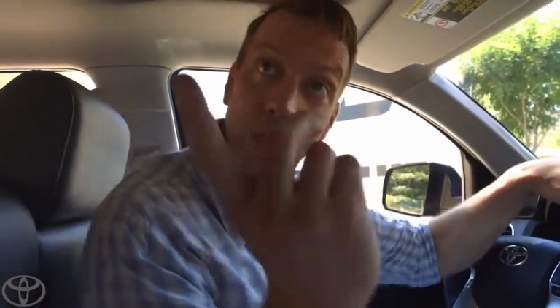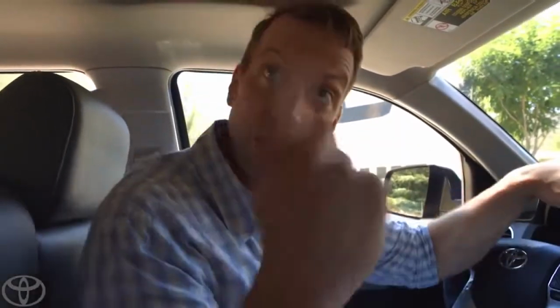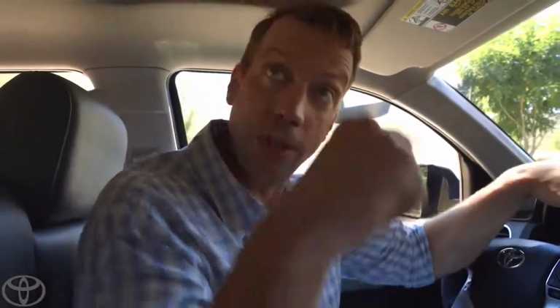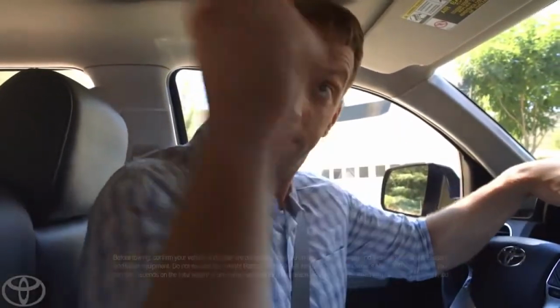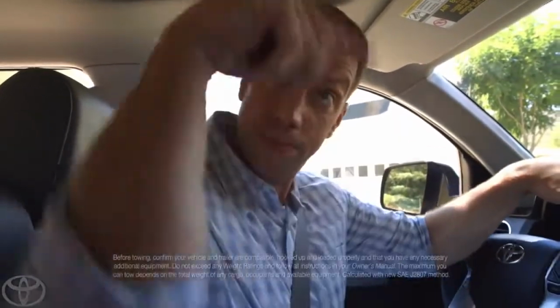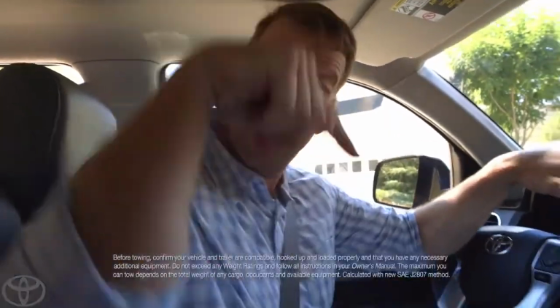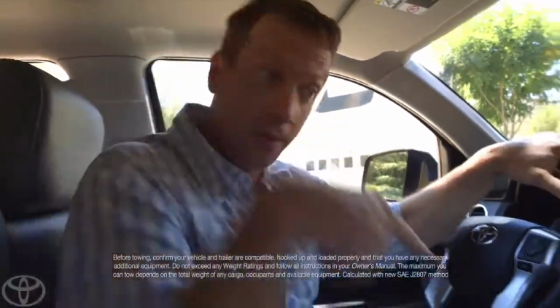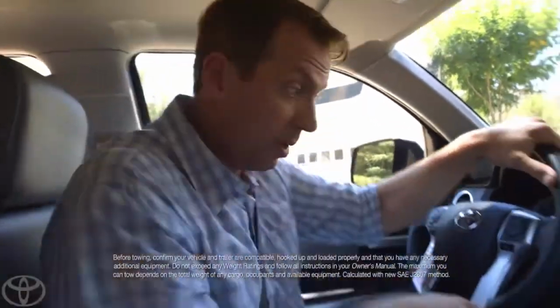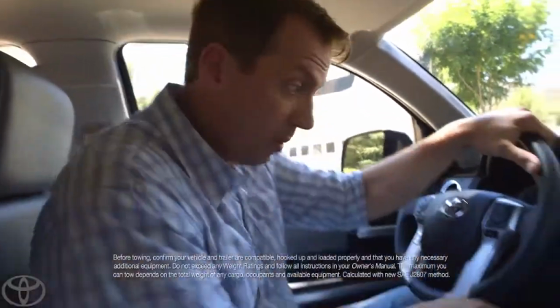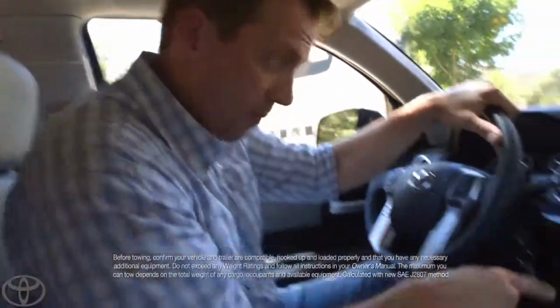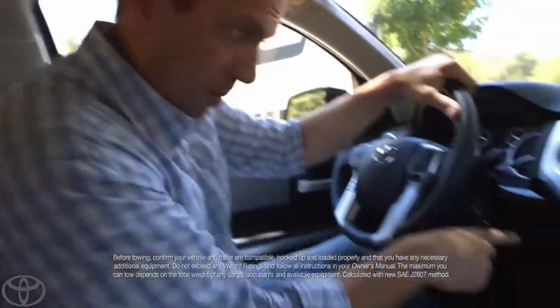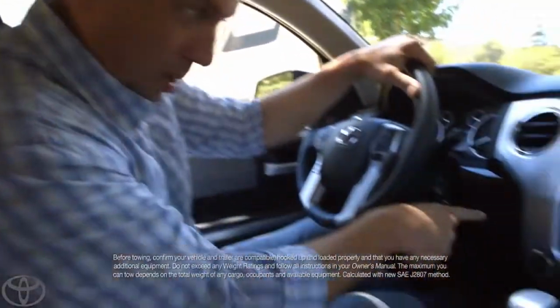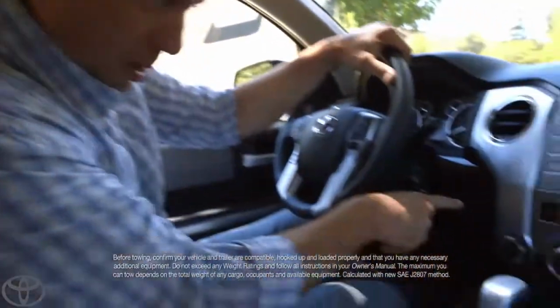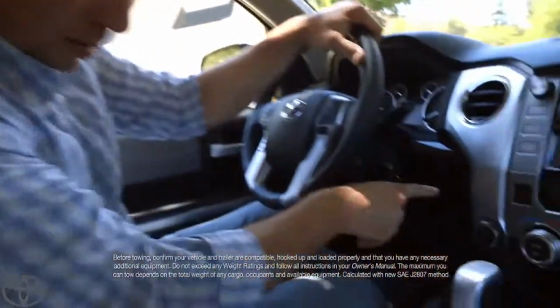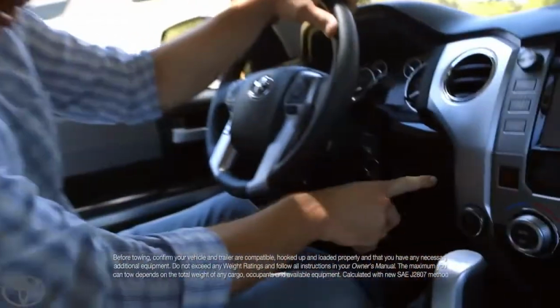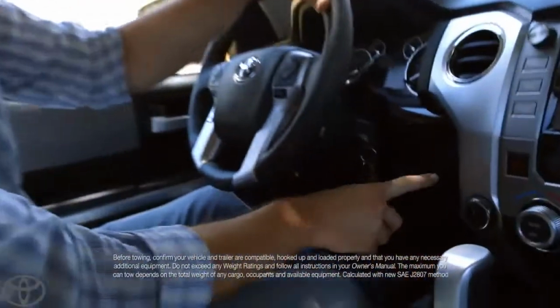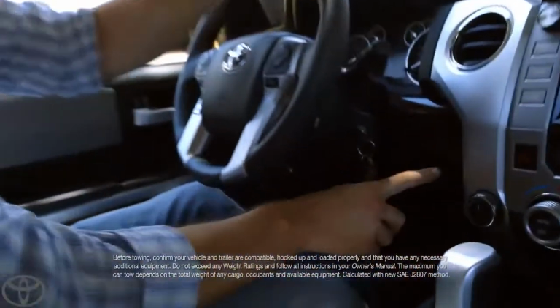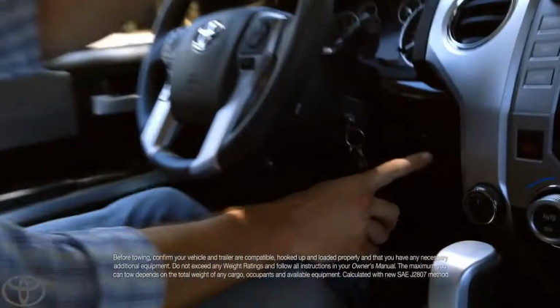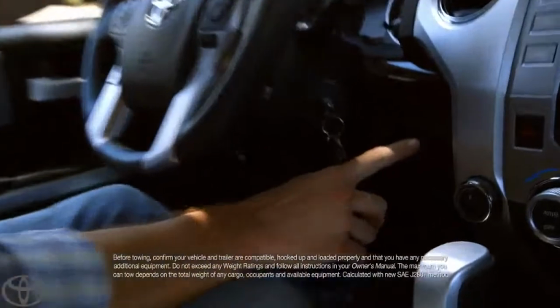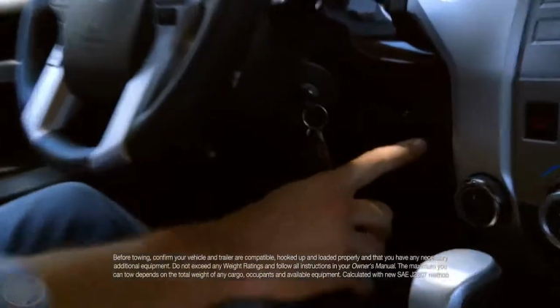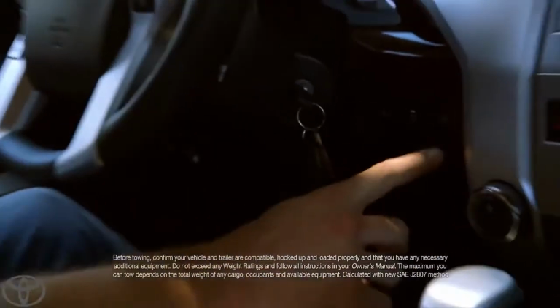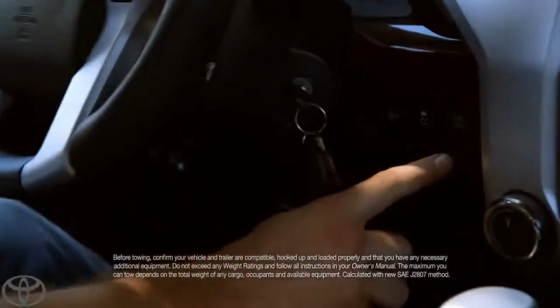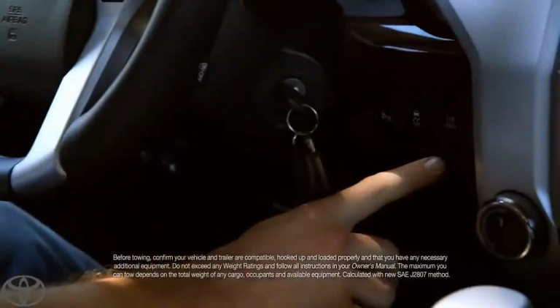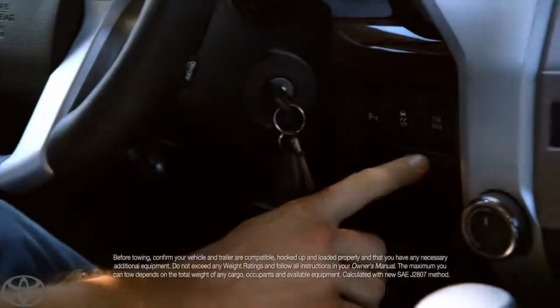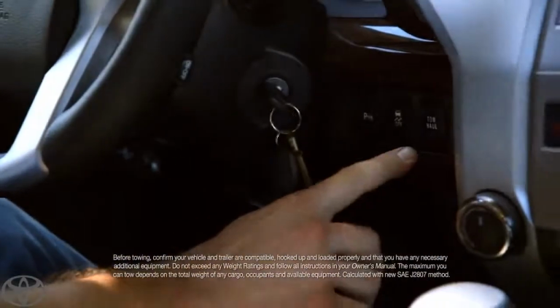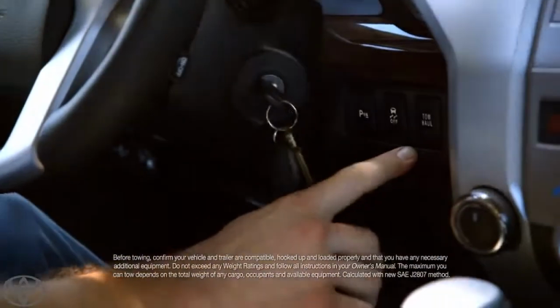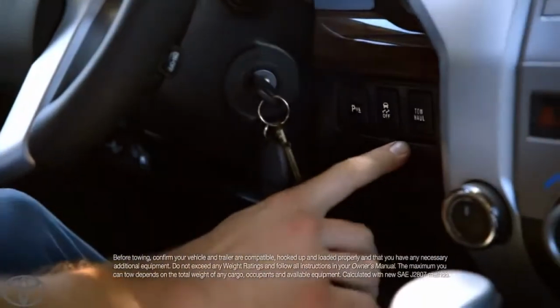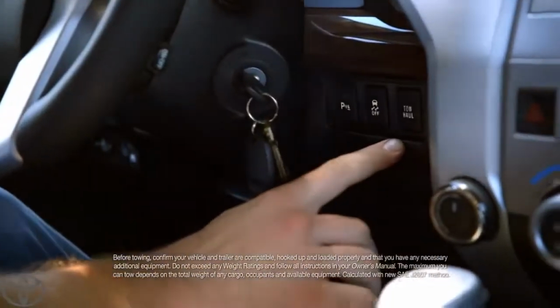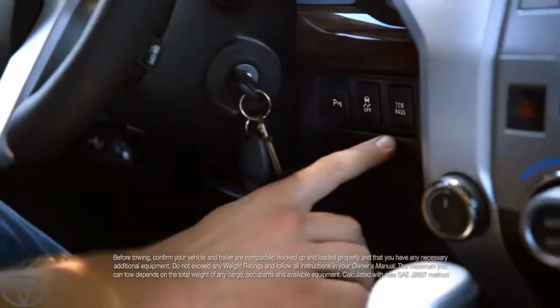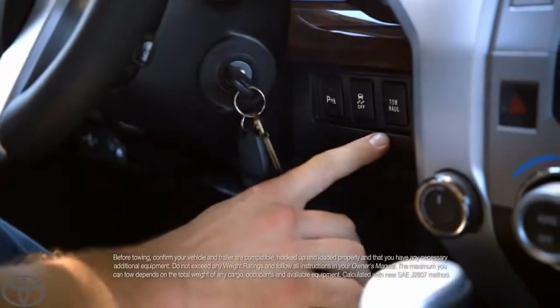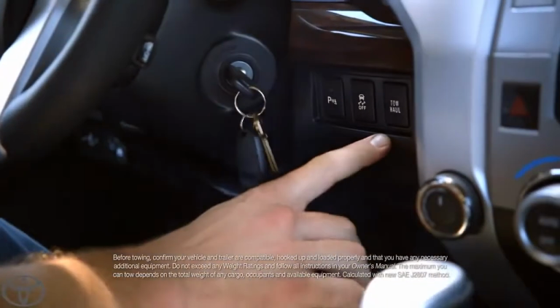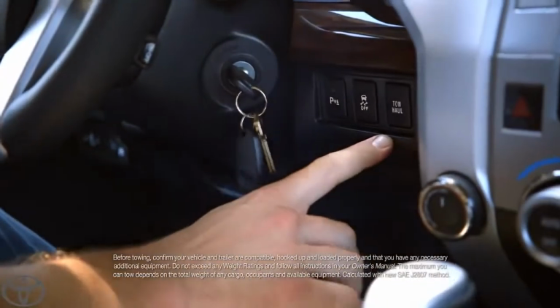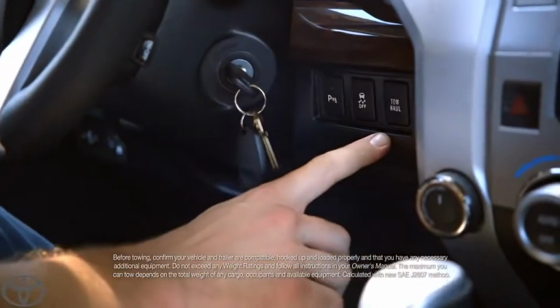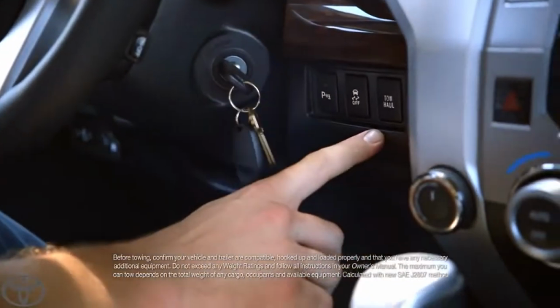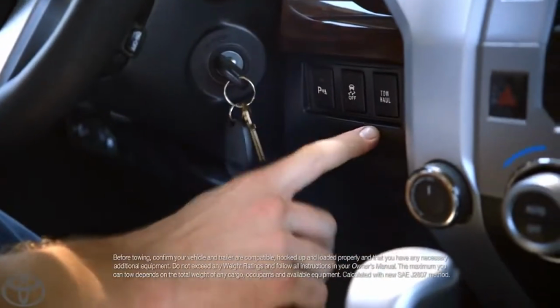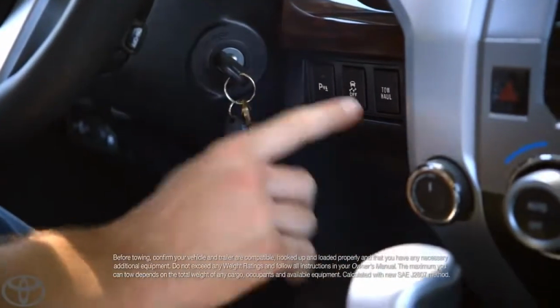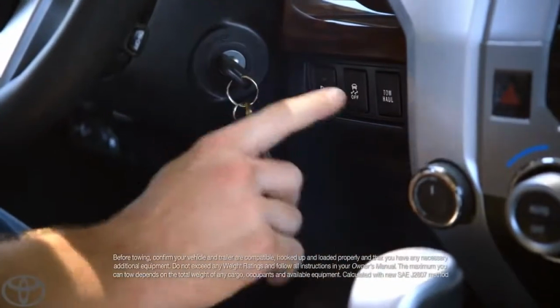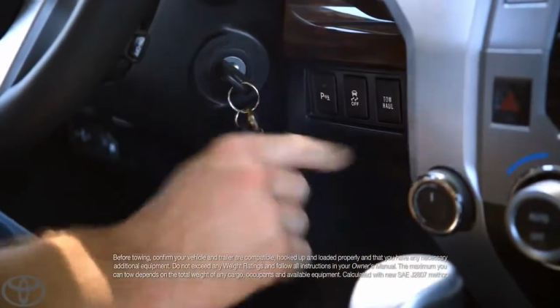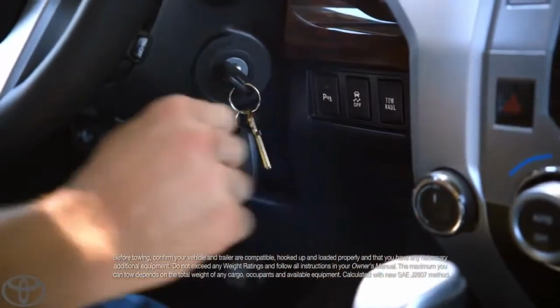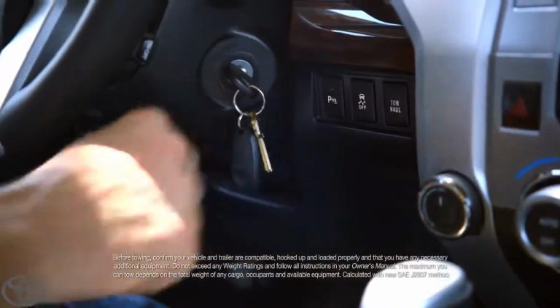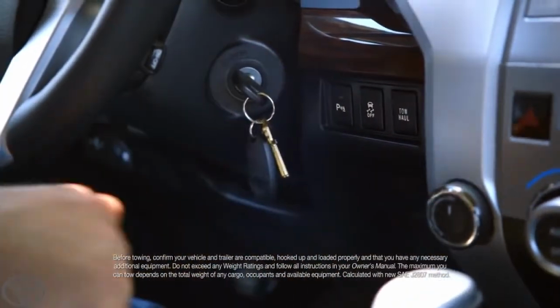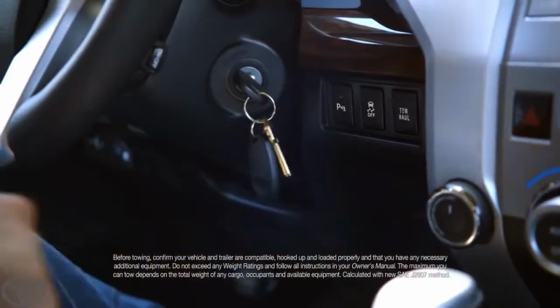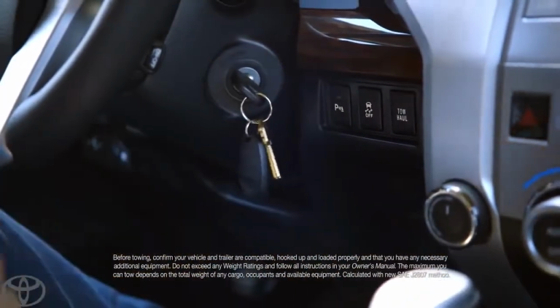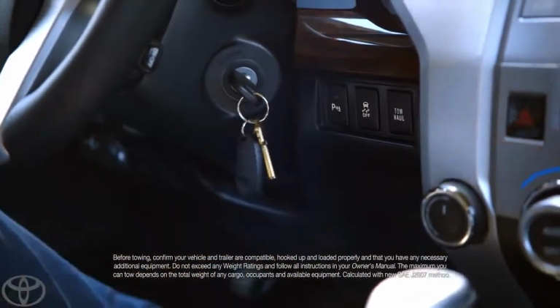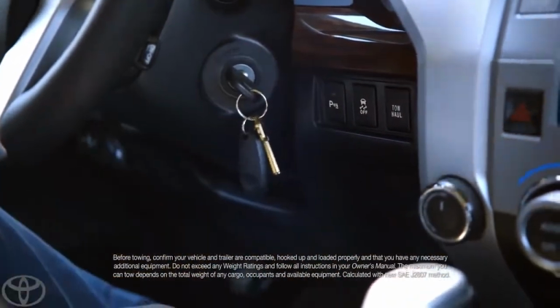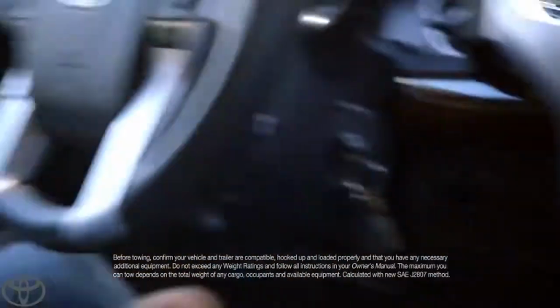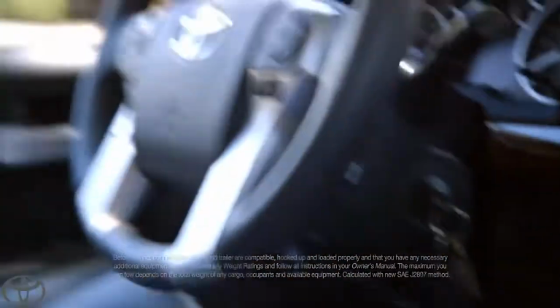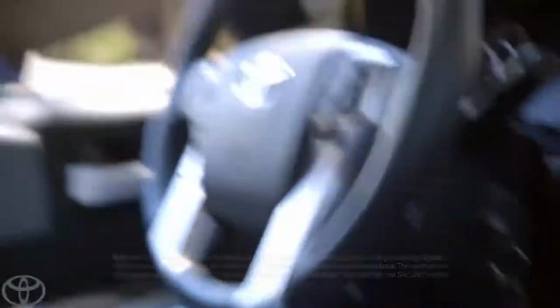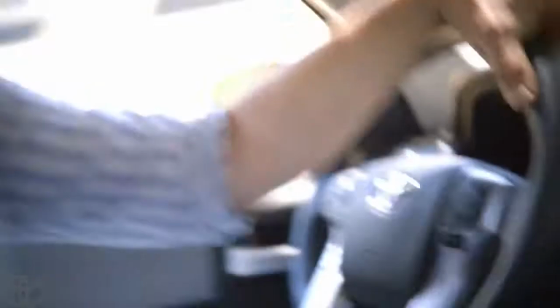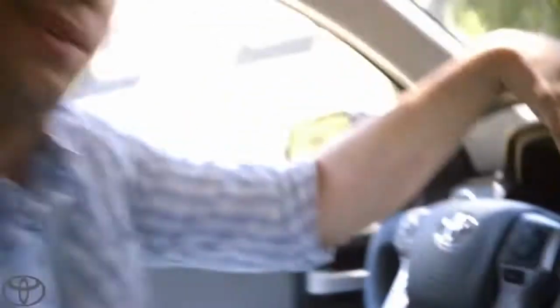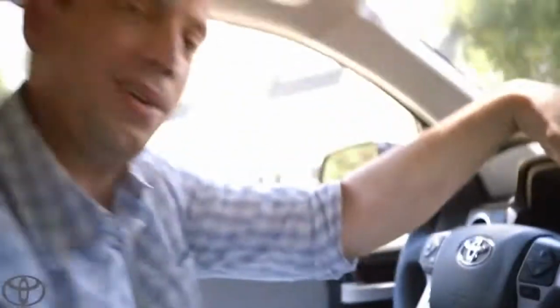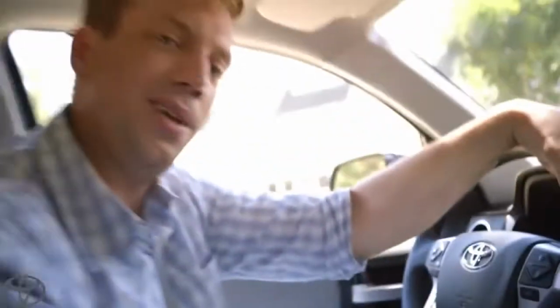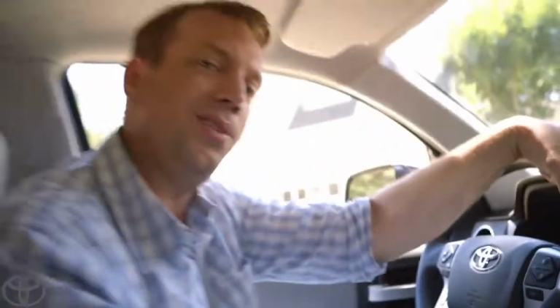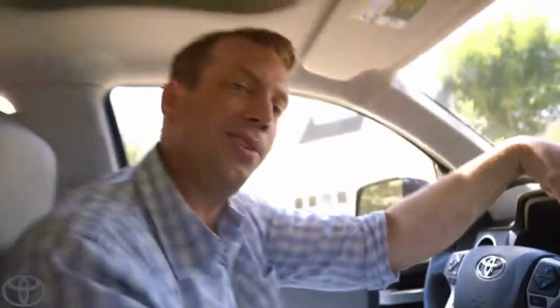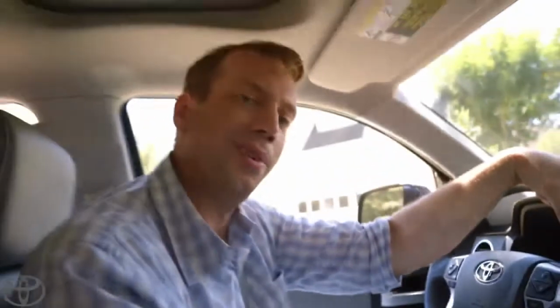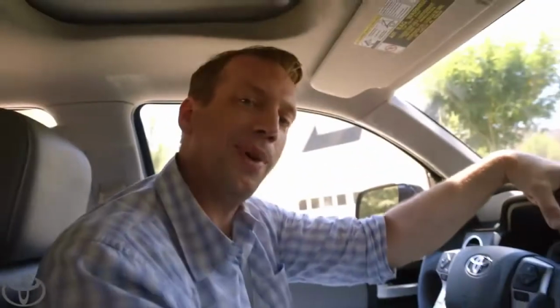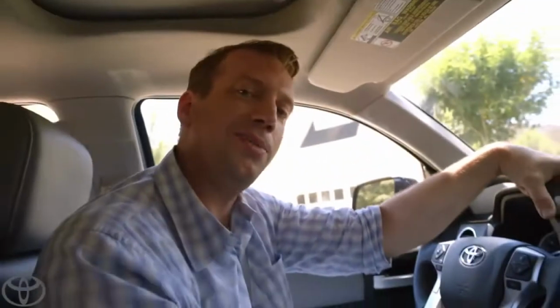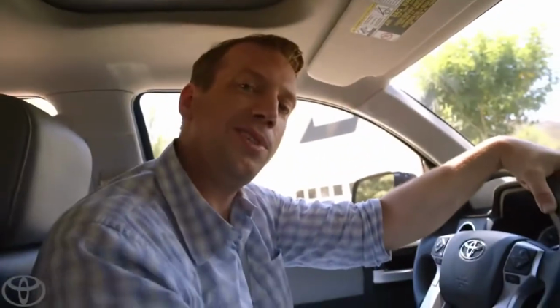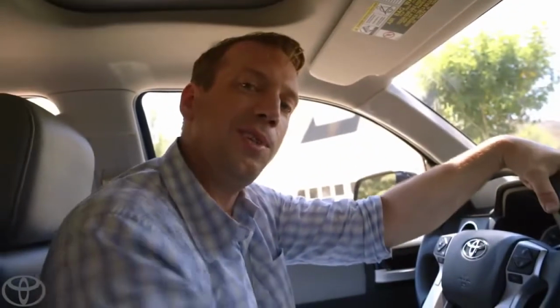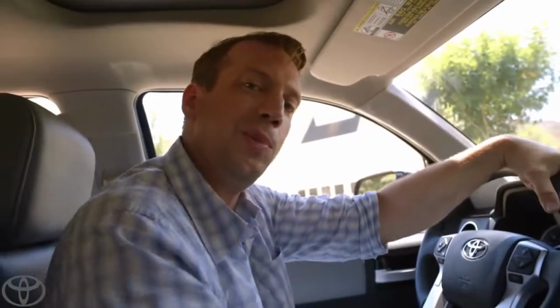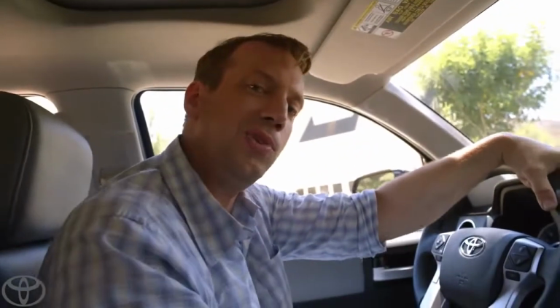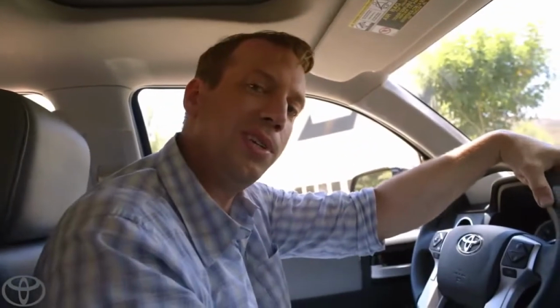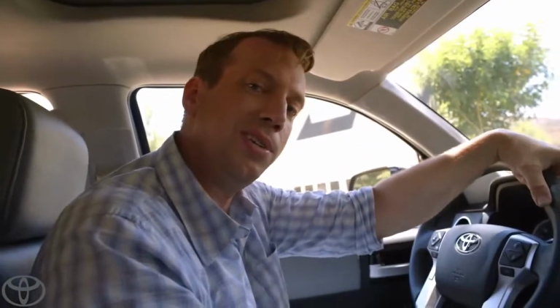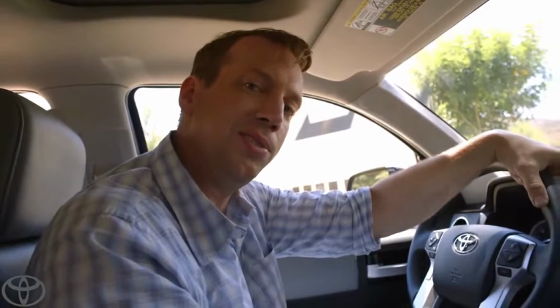I want you to zoom in right over to here. This is the tow haul mode. You push that button and you turn mountains into molehills.